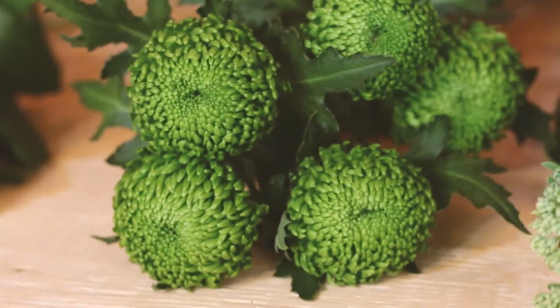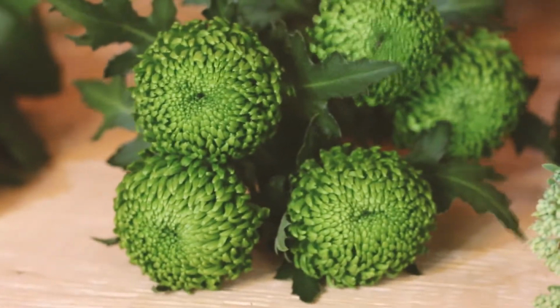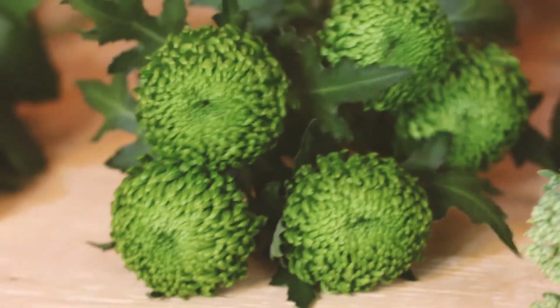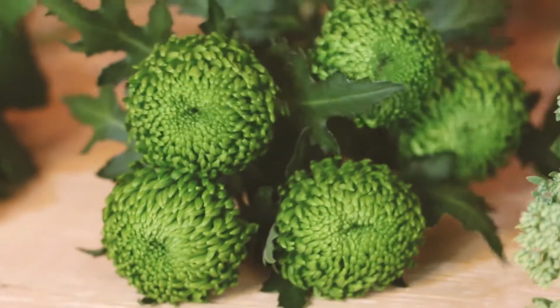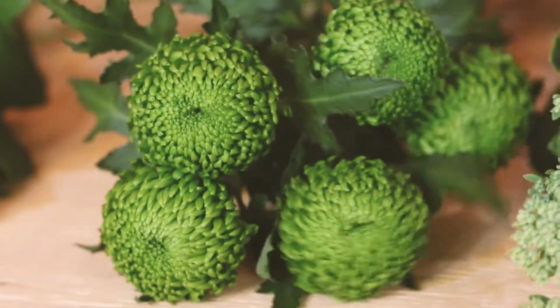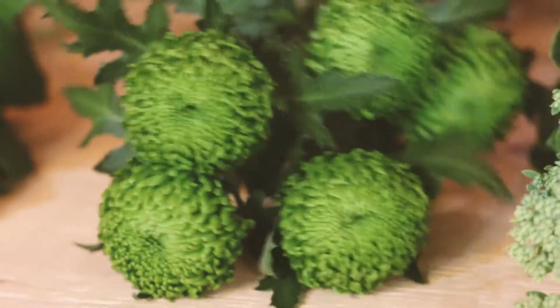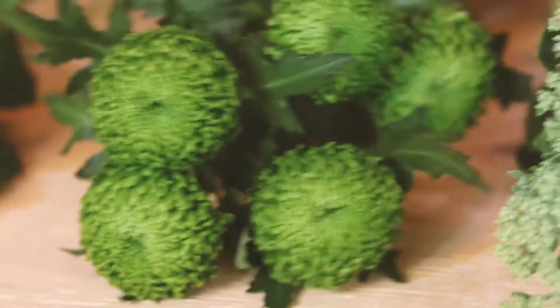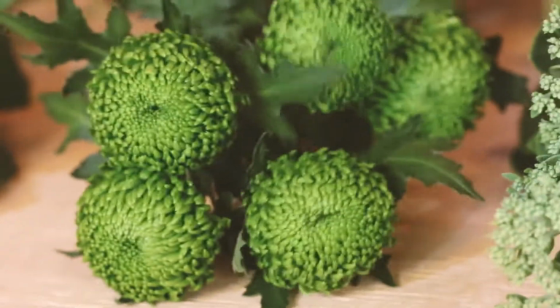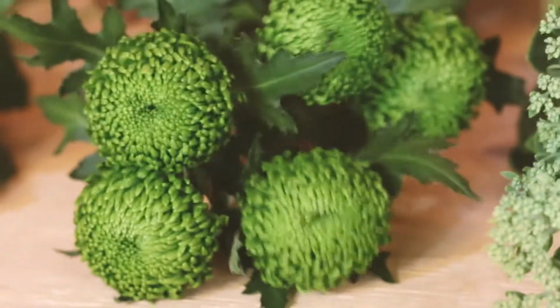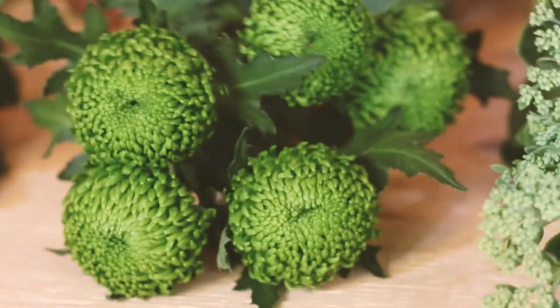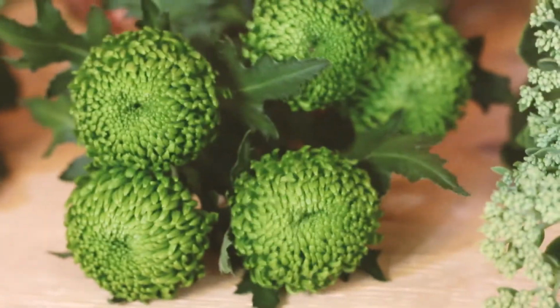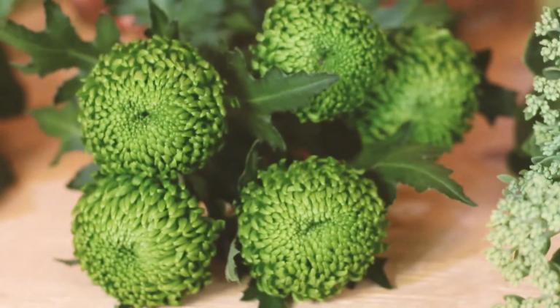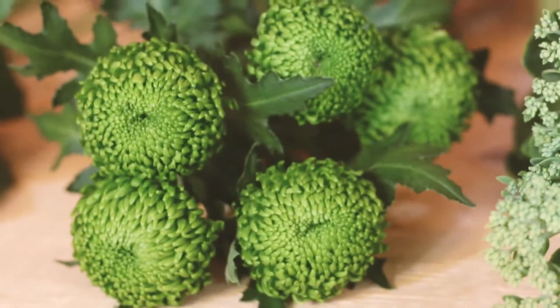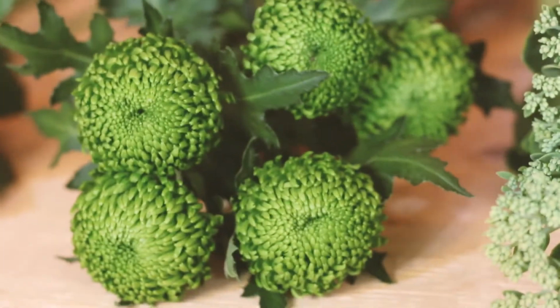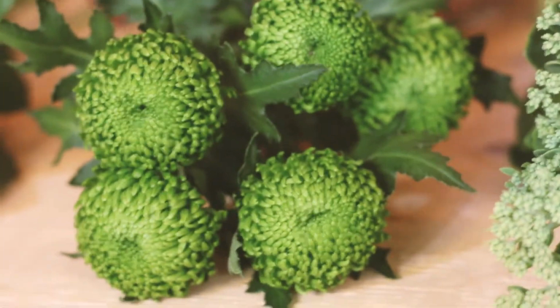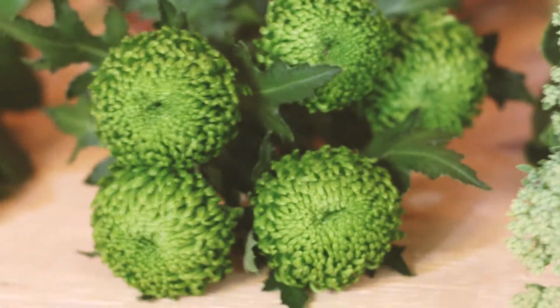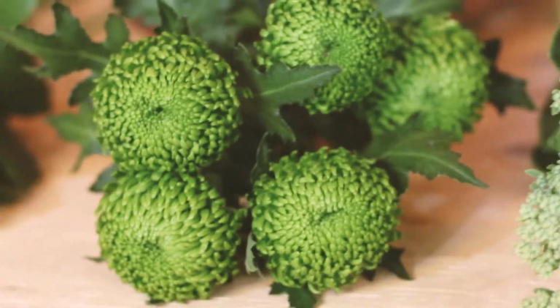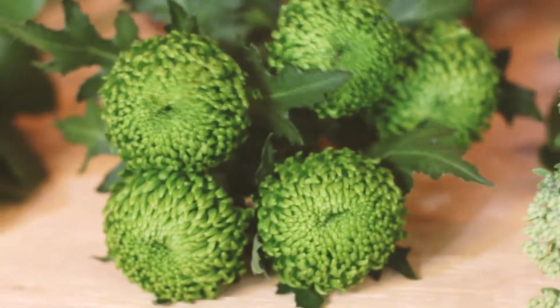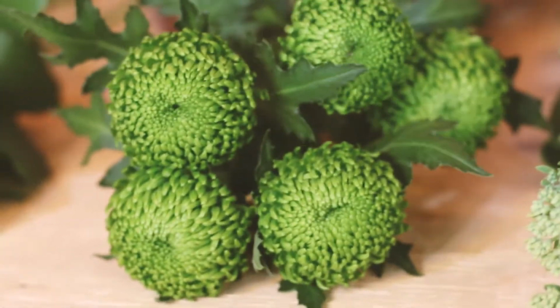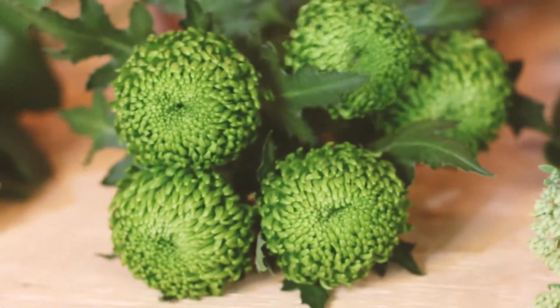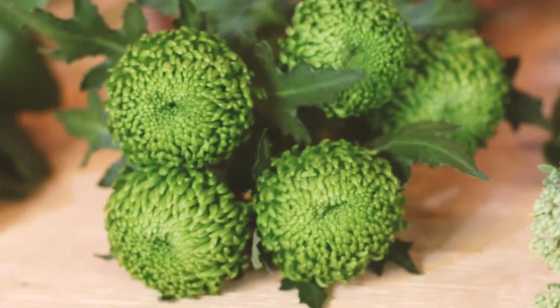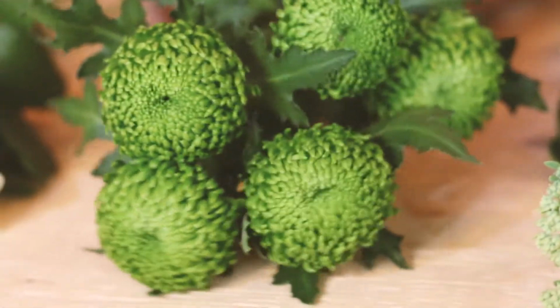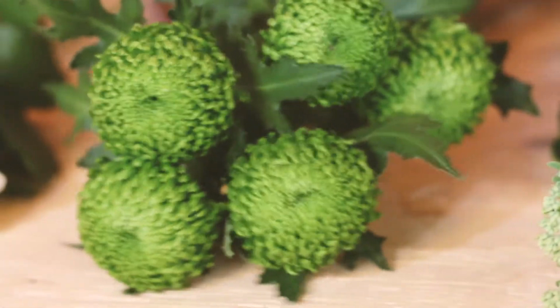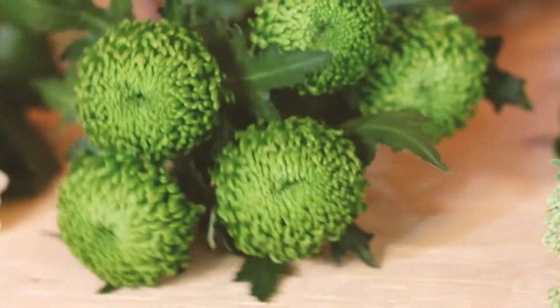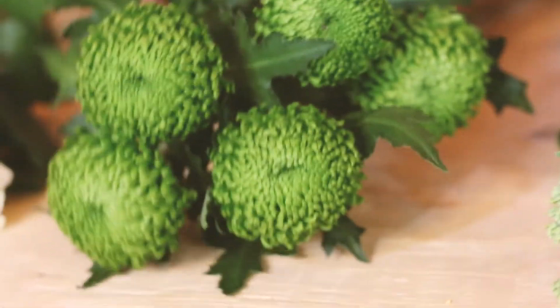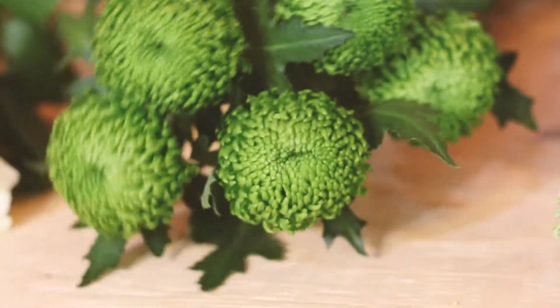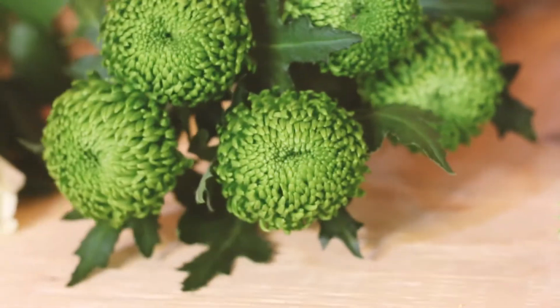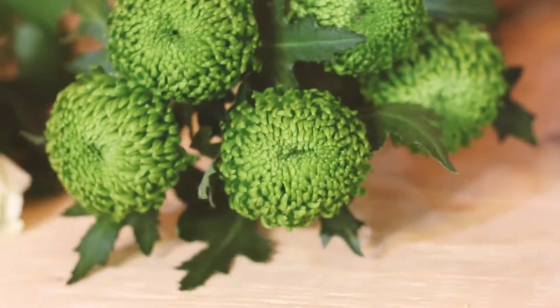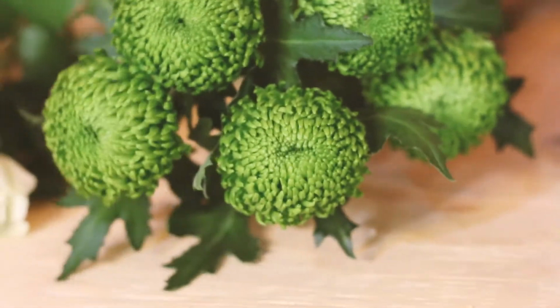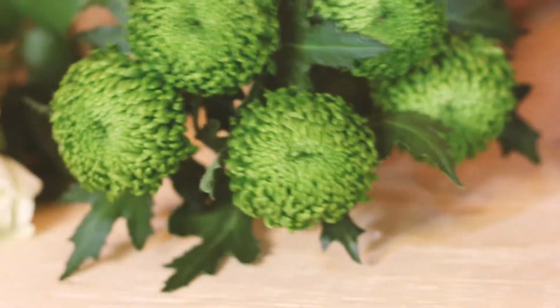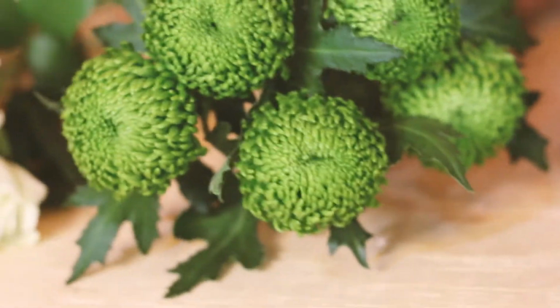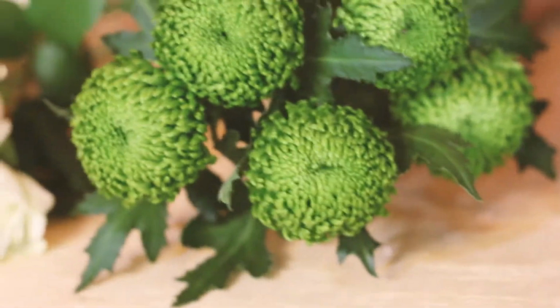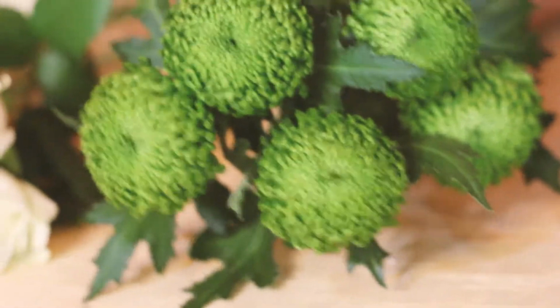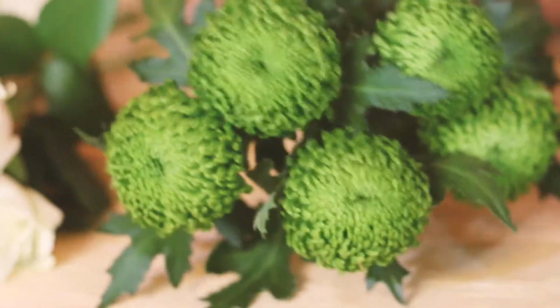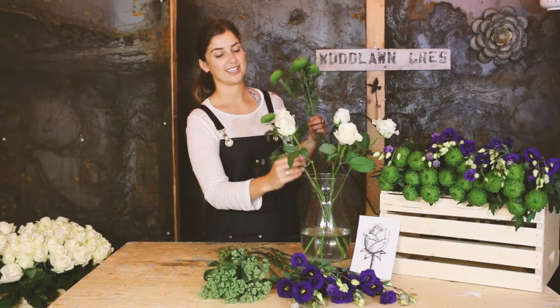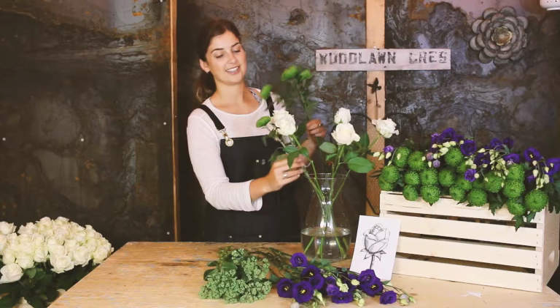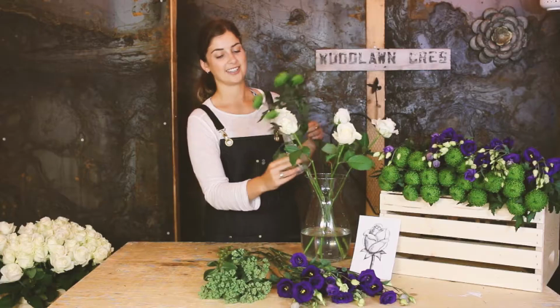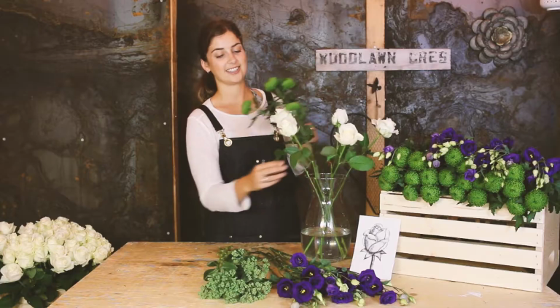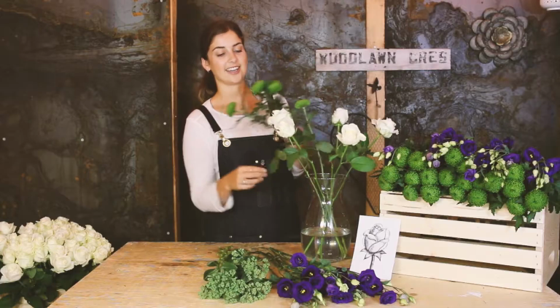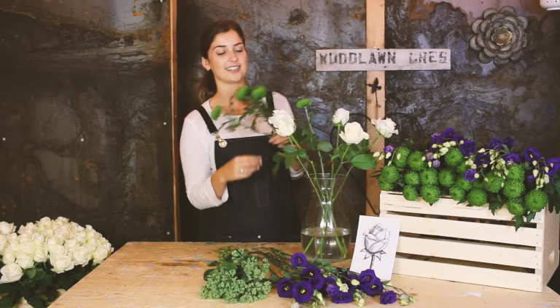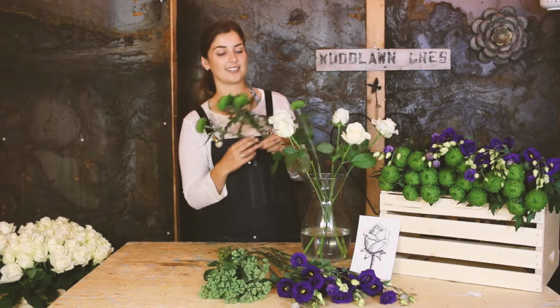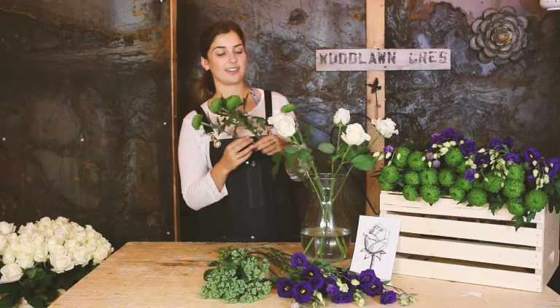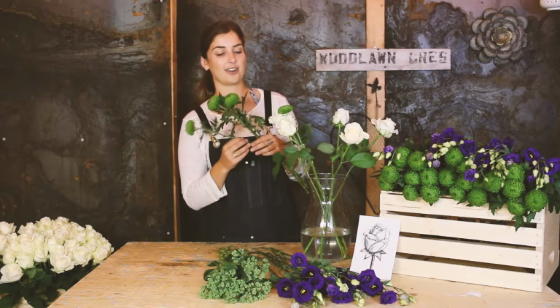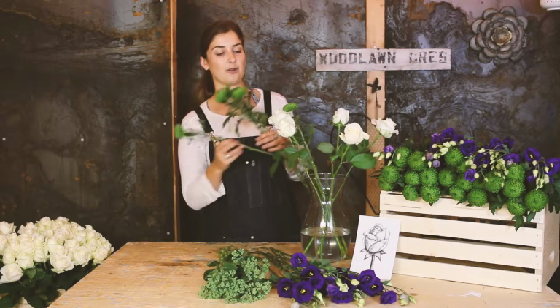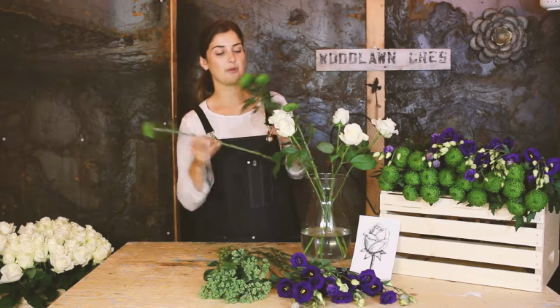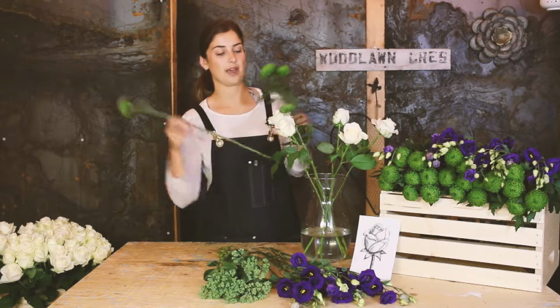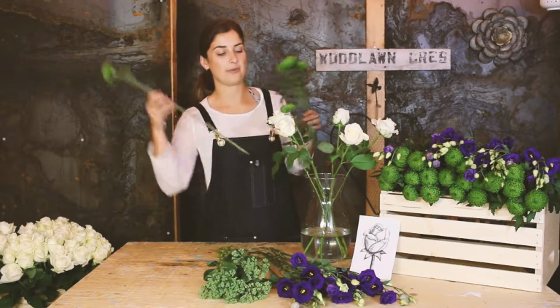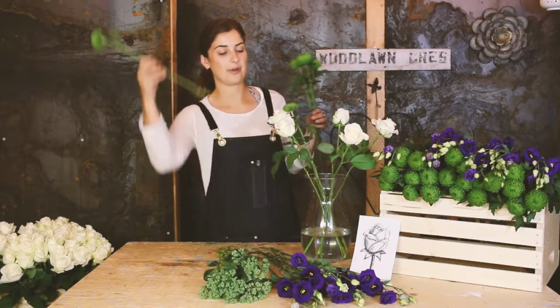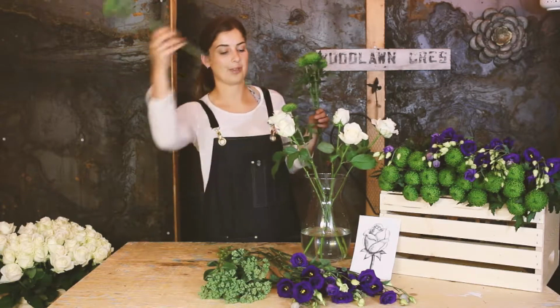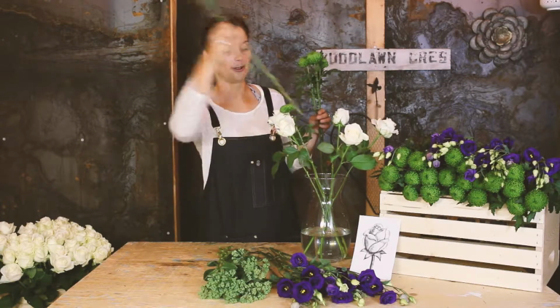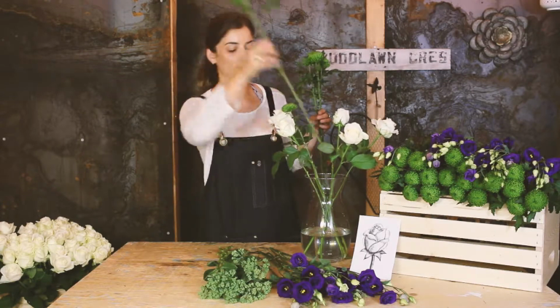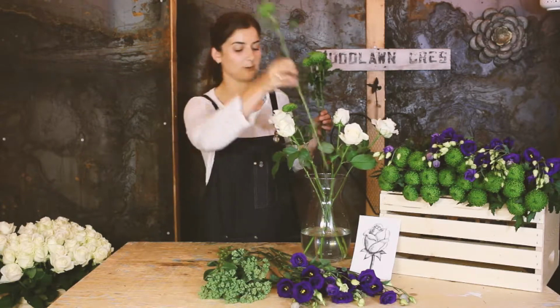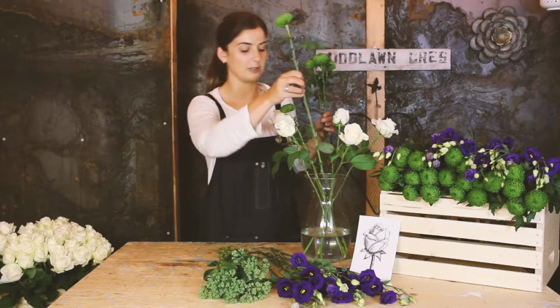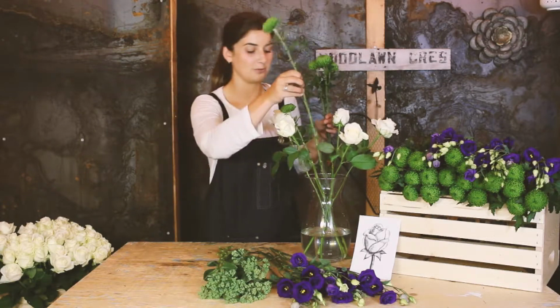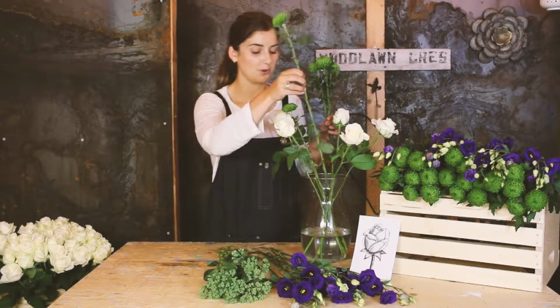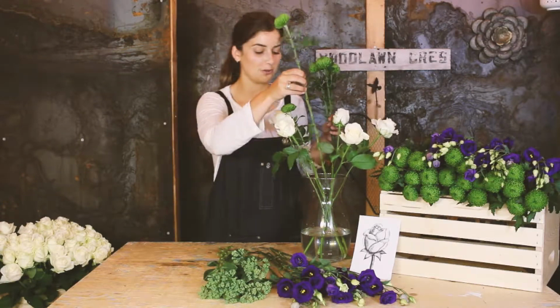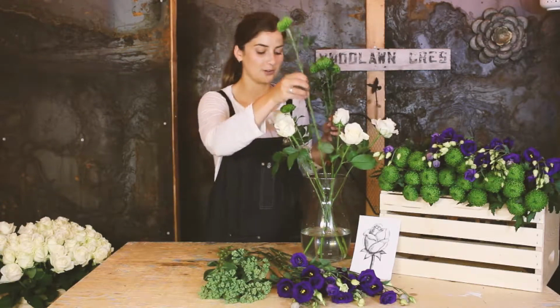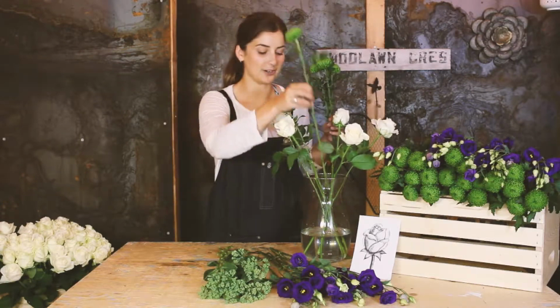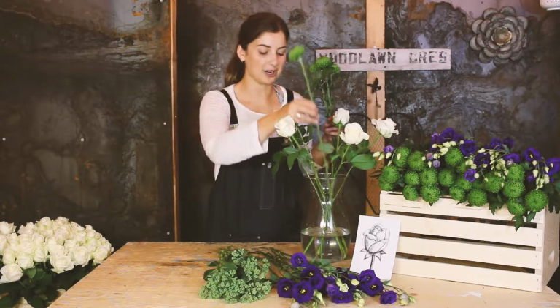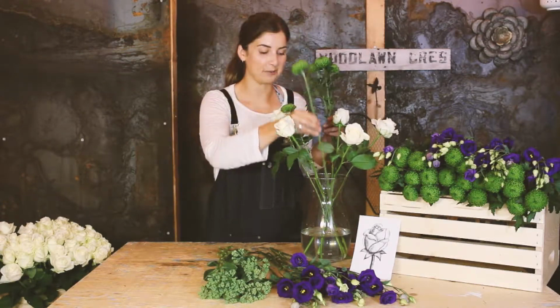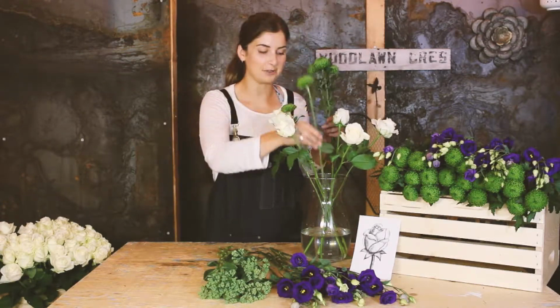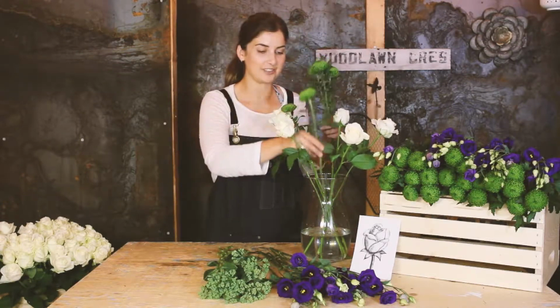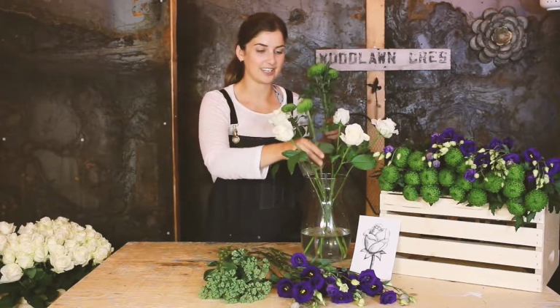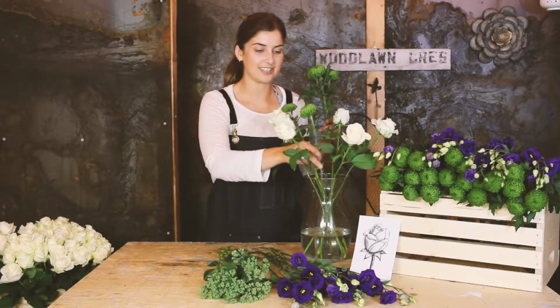Next add your five beautiful bombolini mums. These guys are going to open up and look really beautiful in a couple of days.